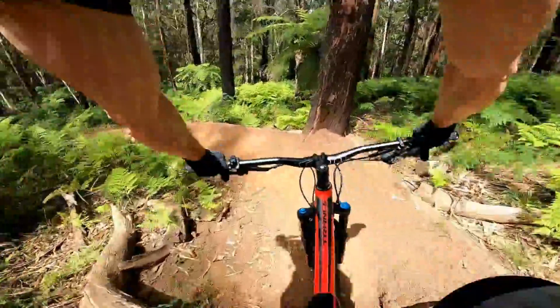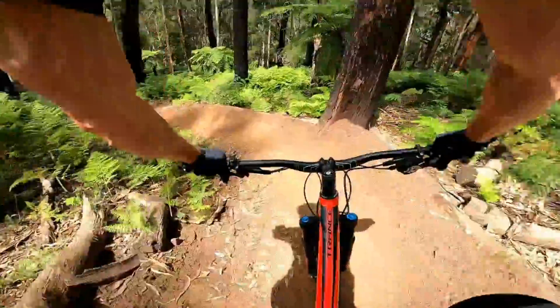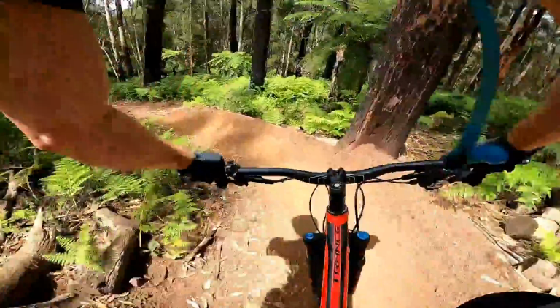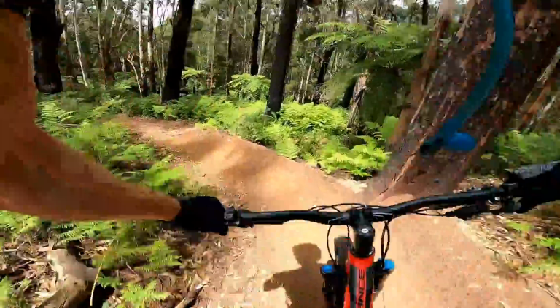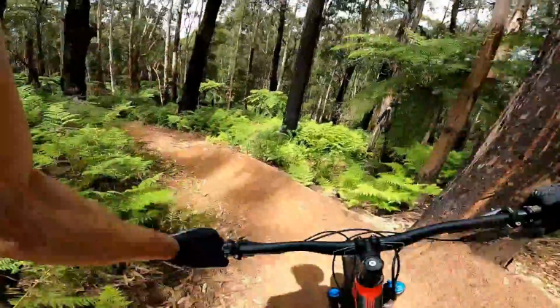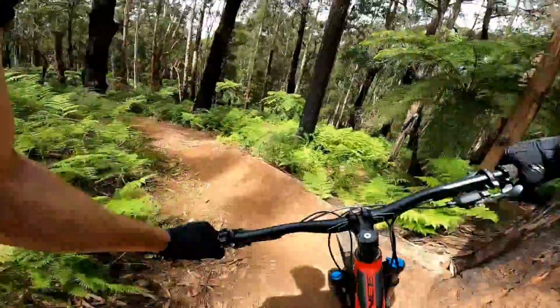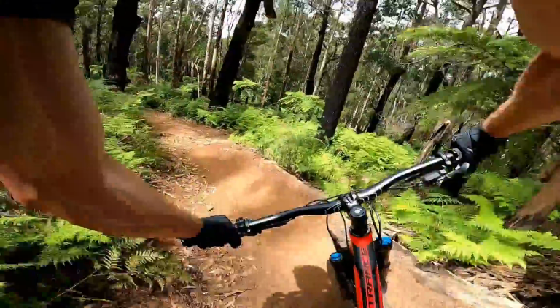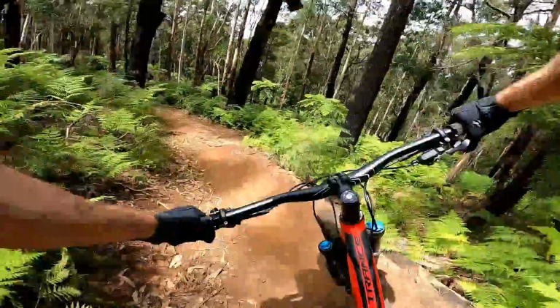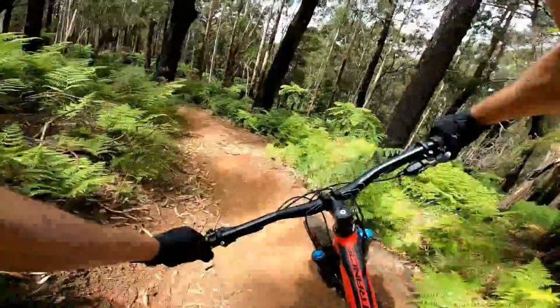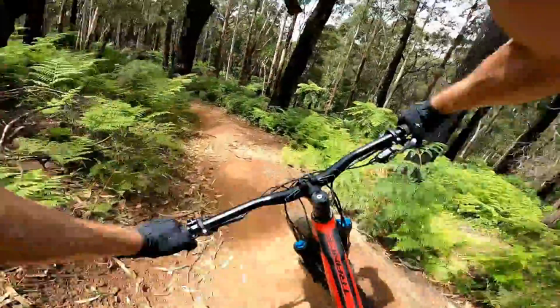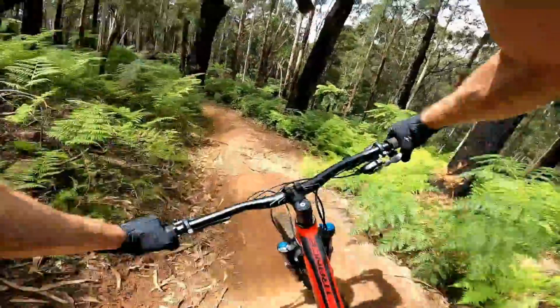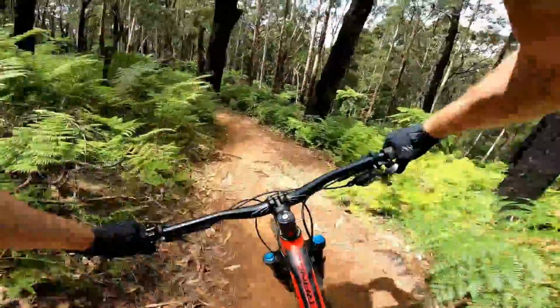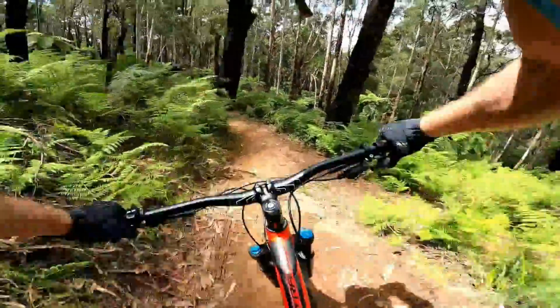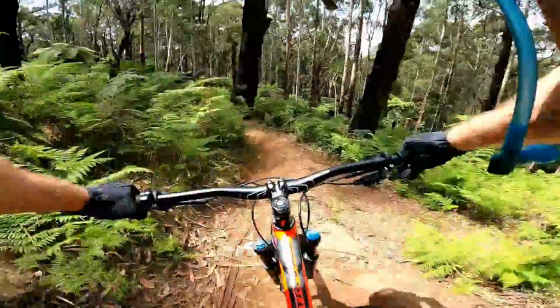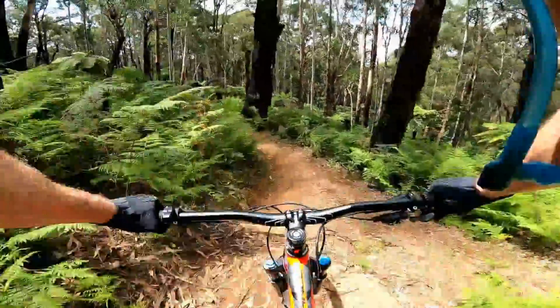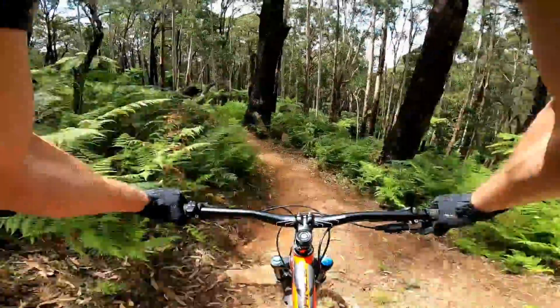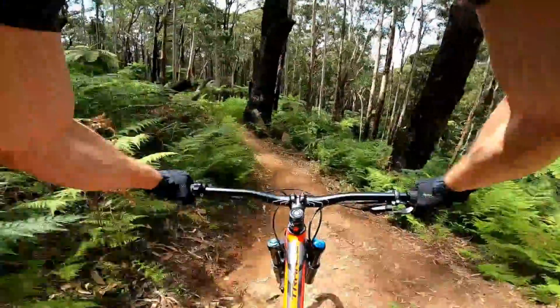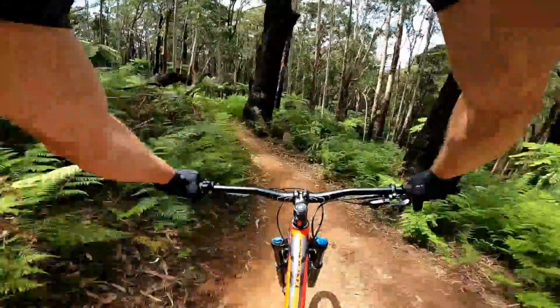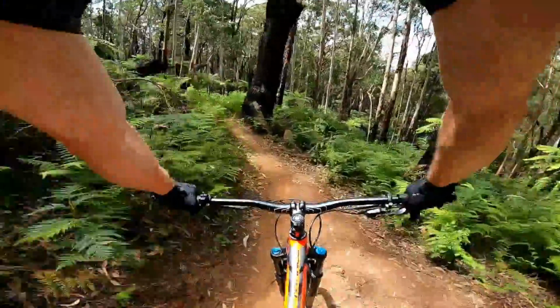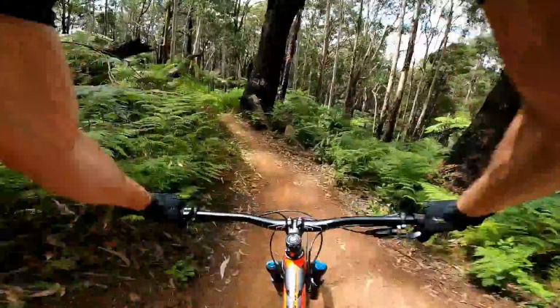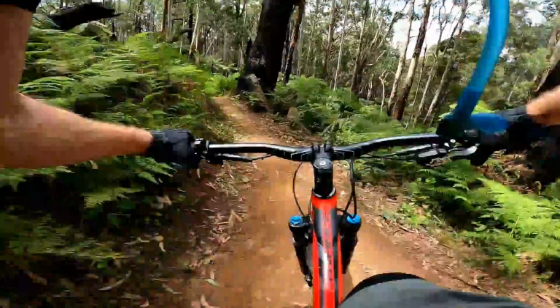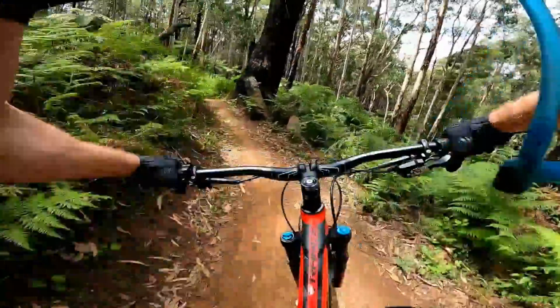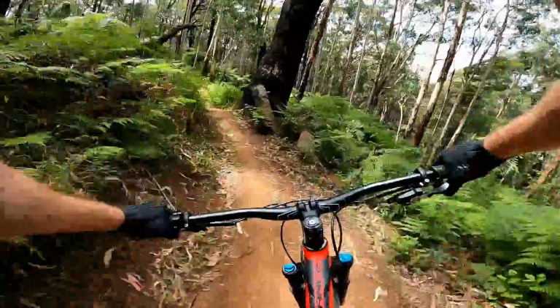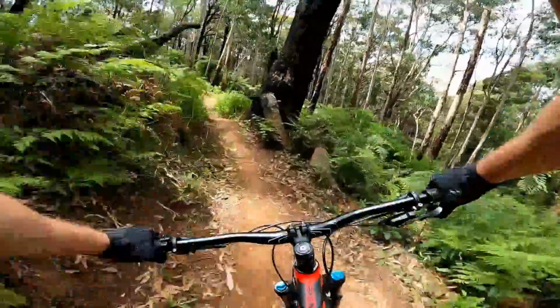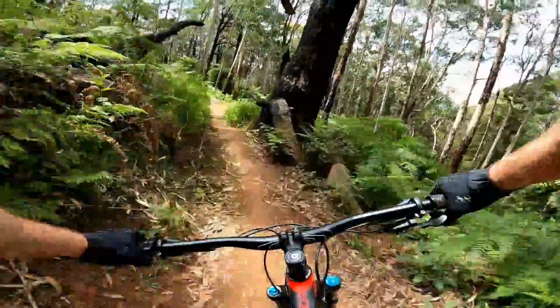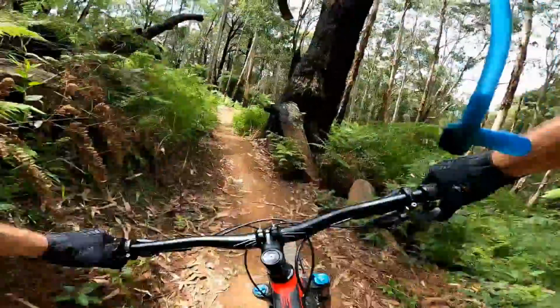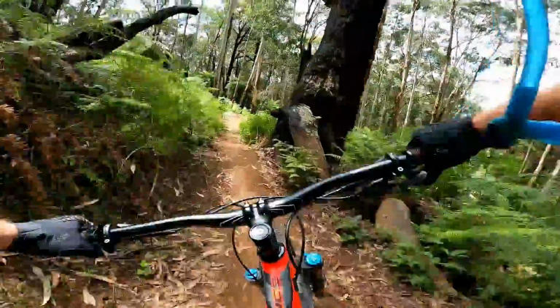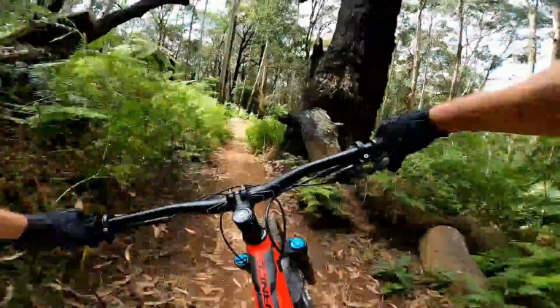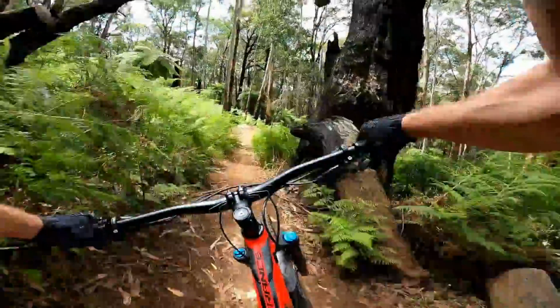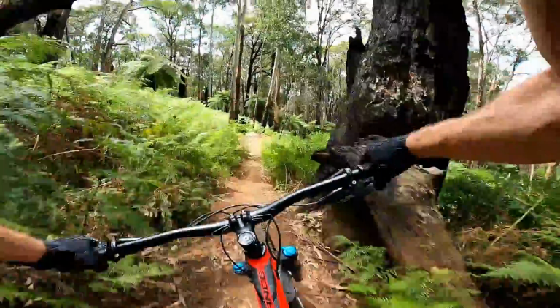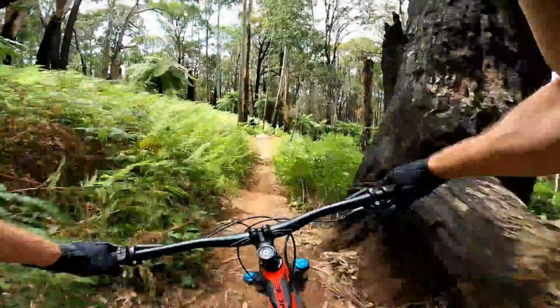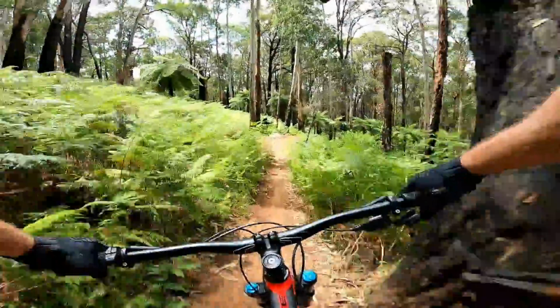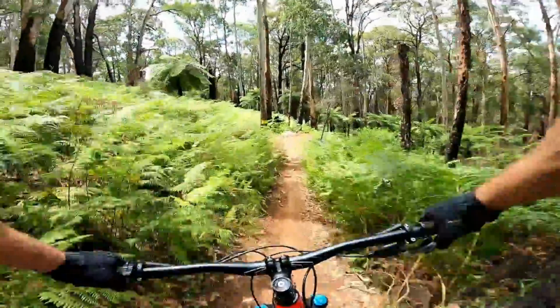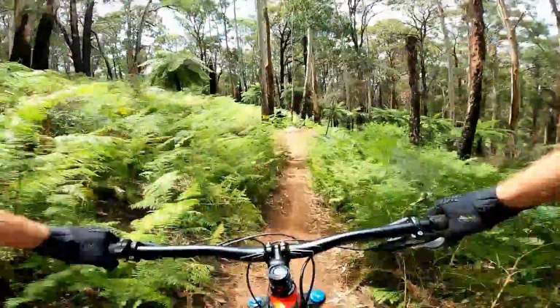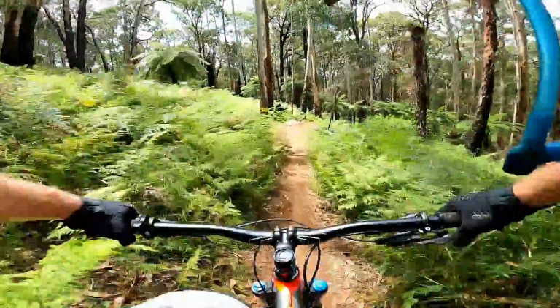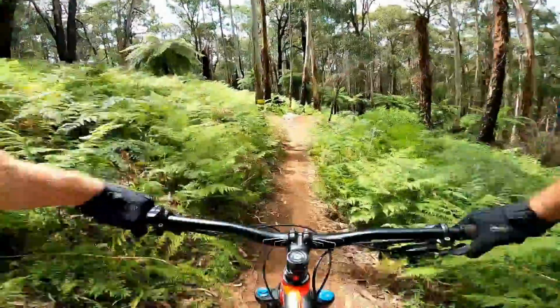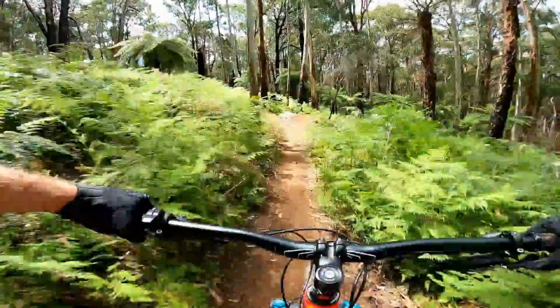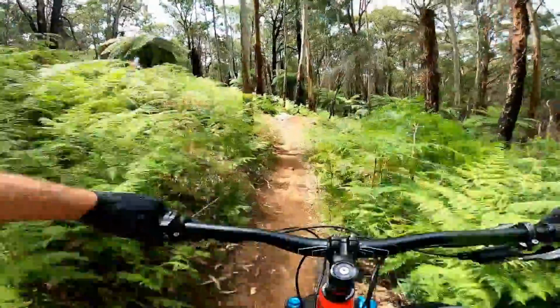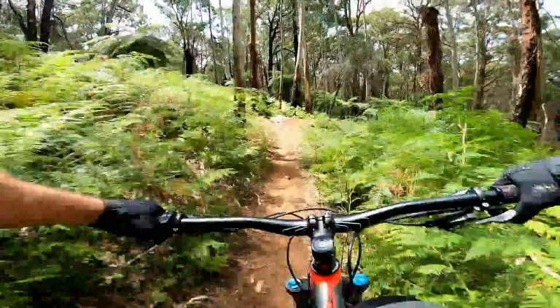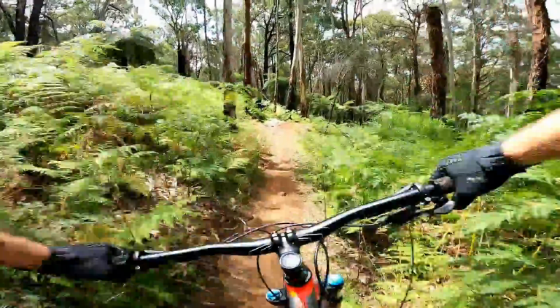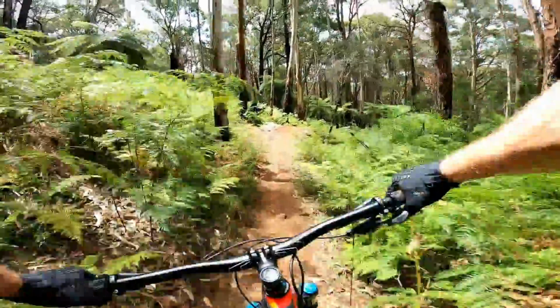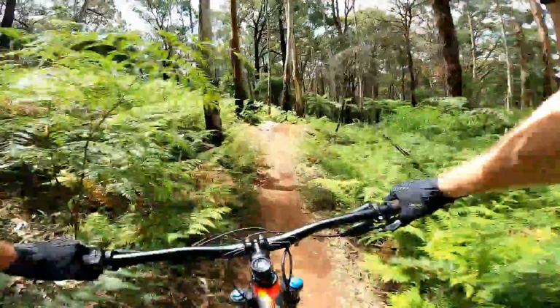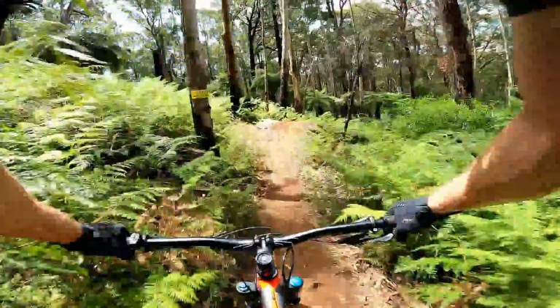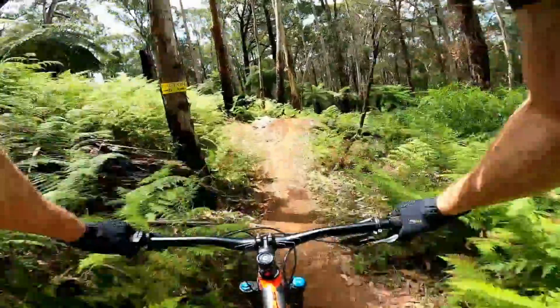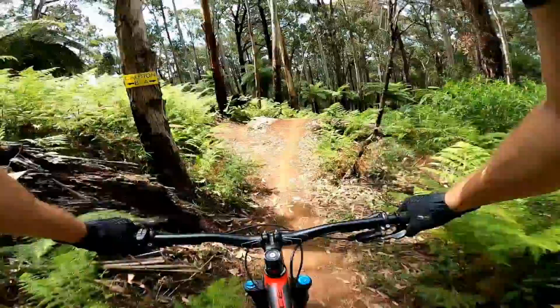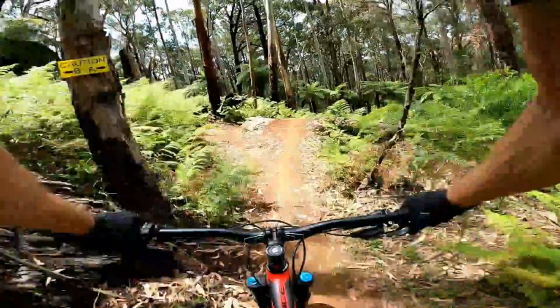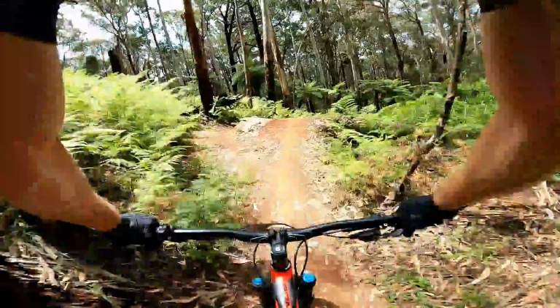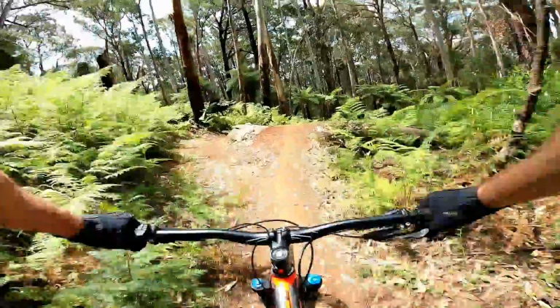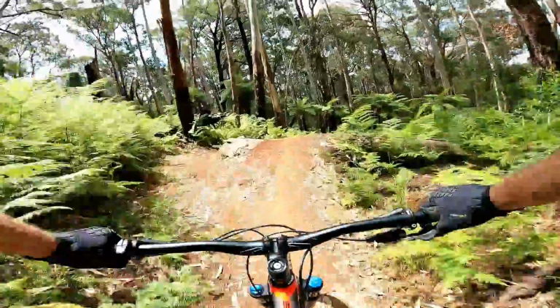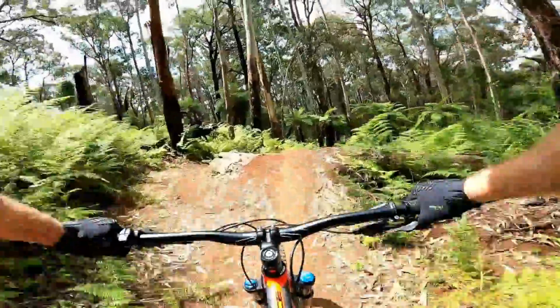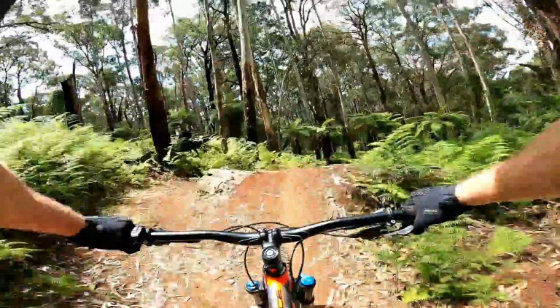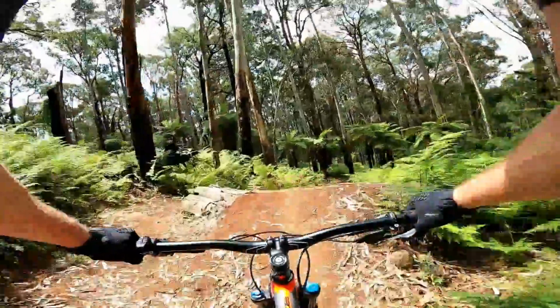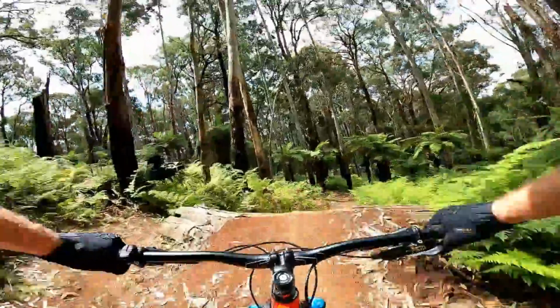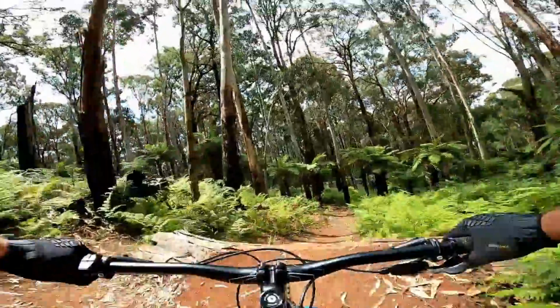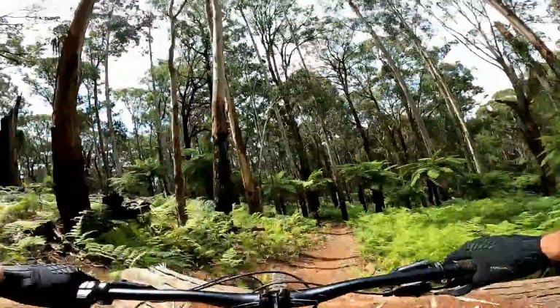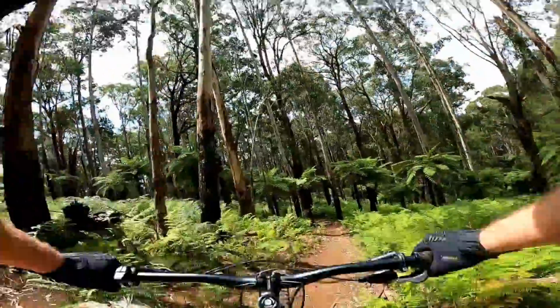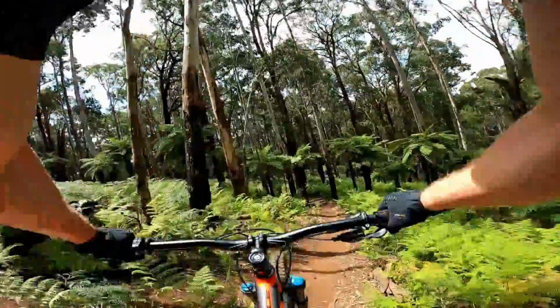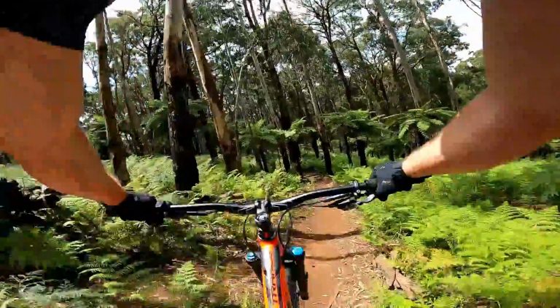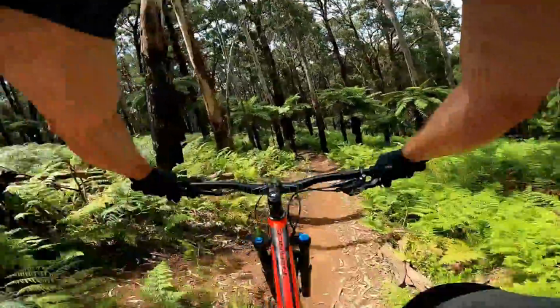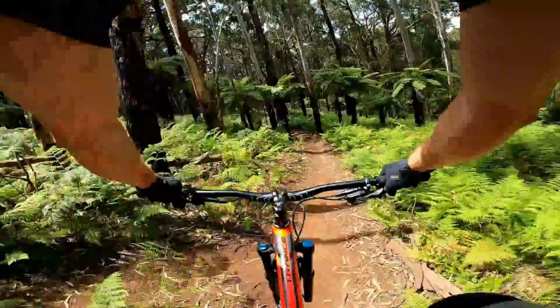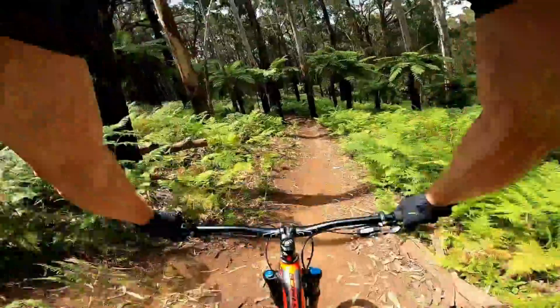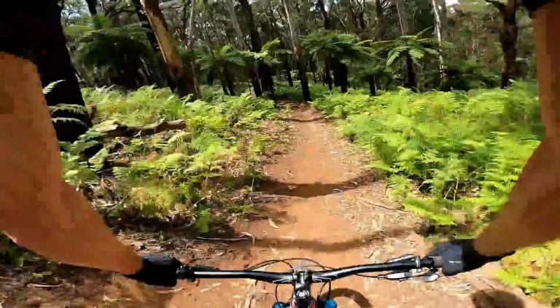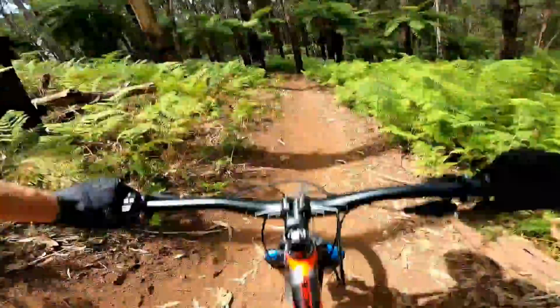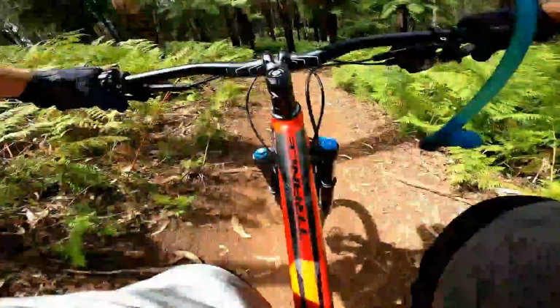Did you get that right? A line. Another big drop.